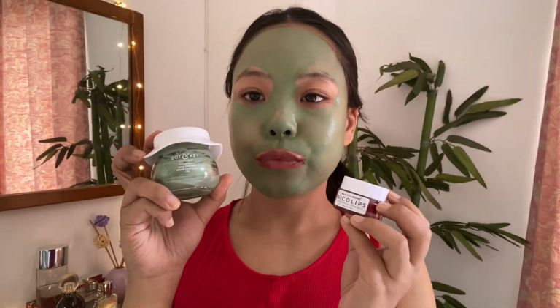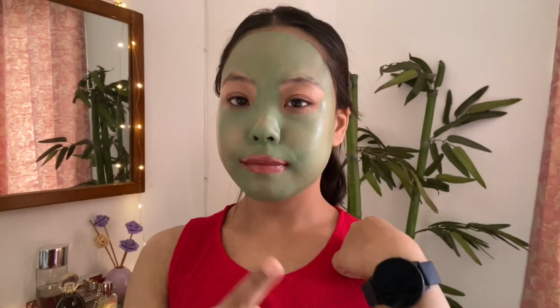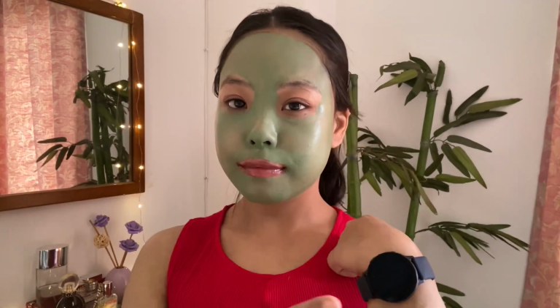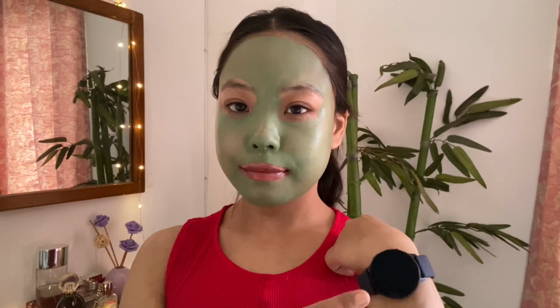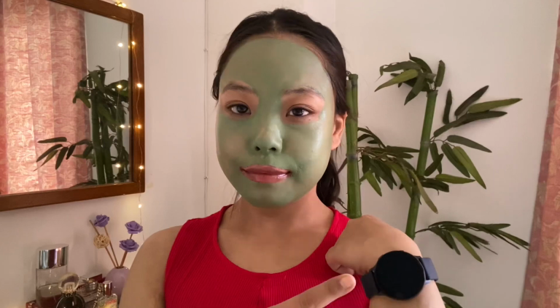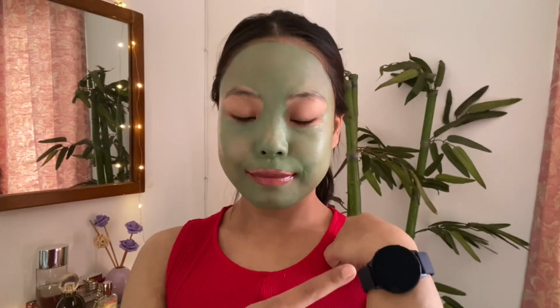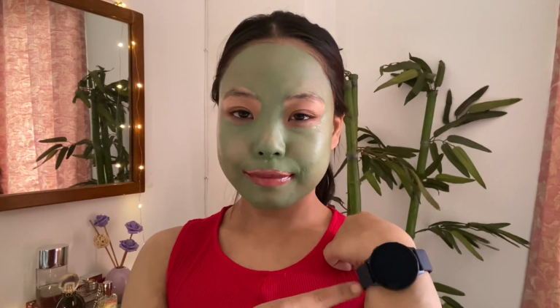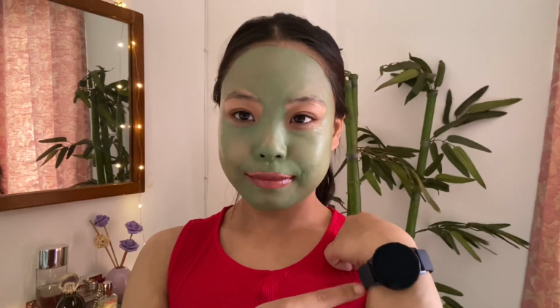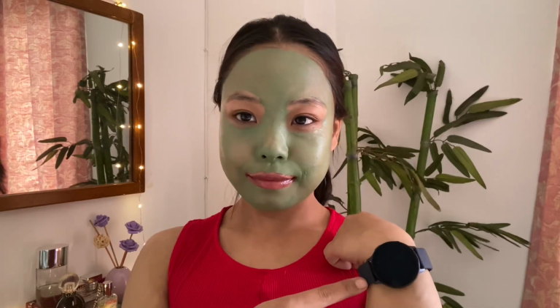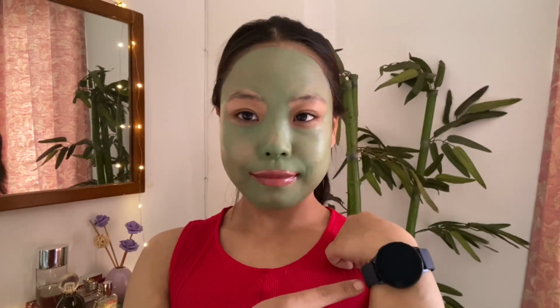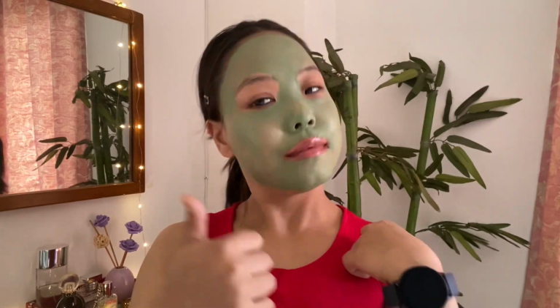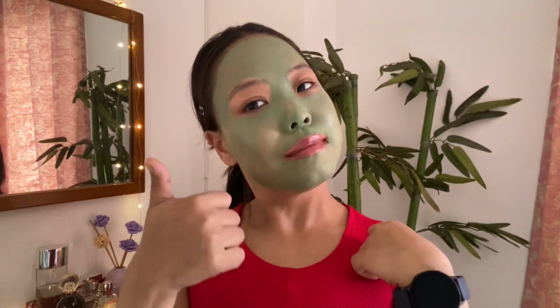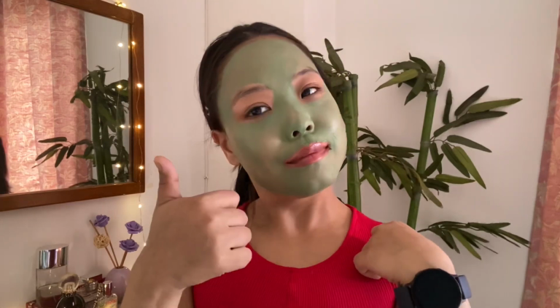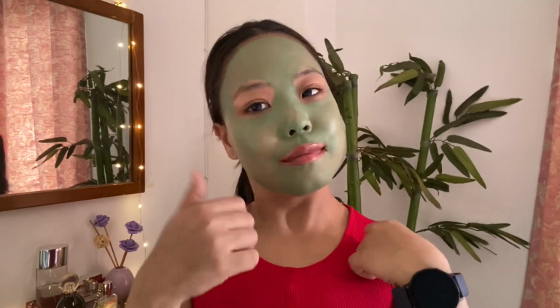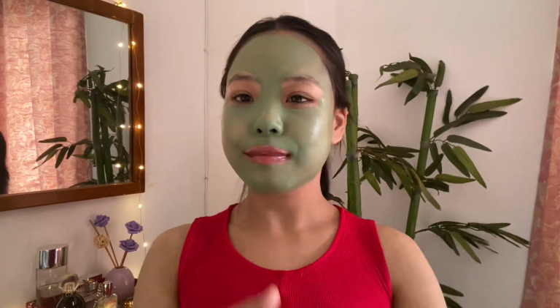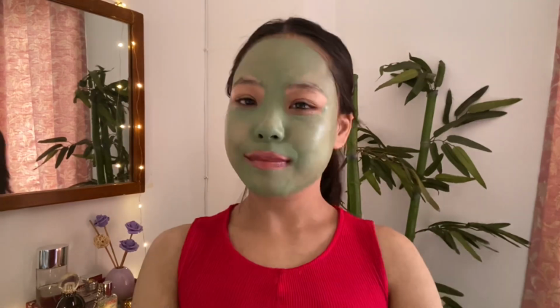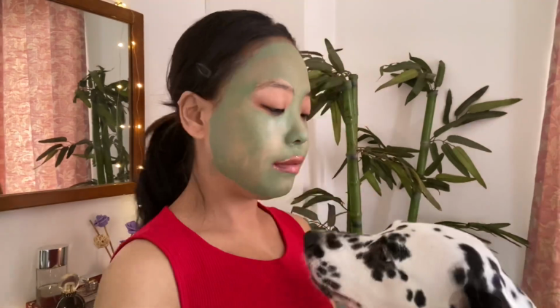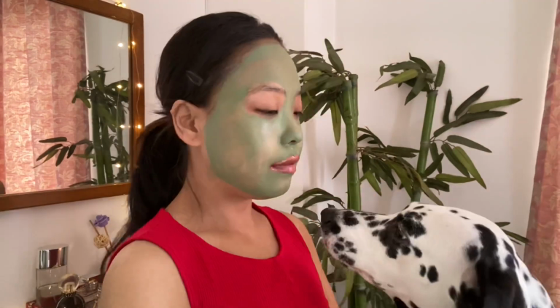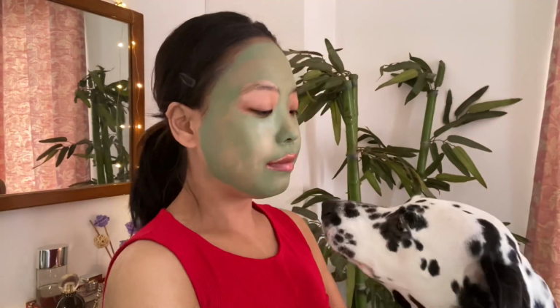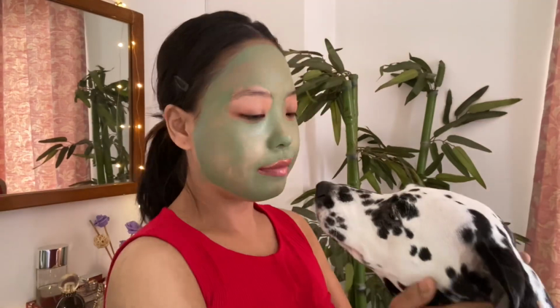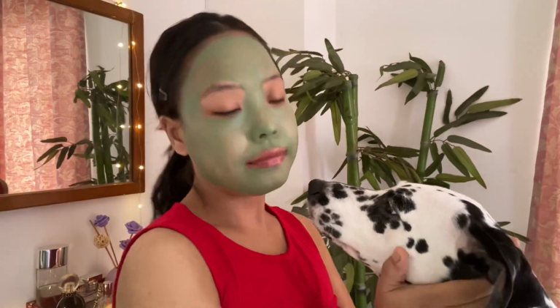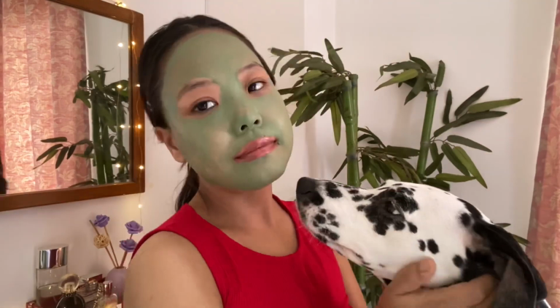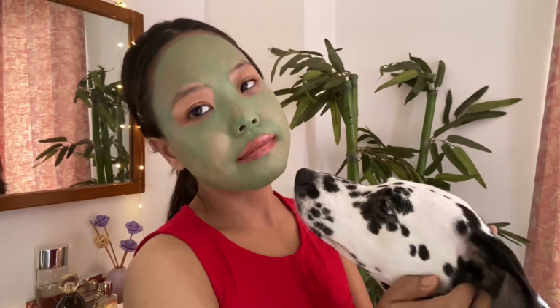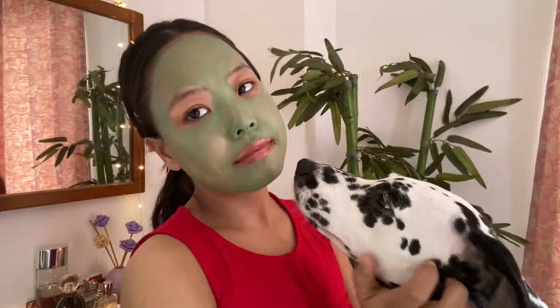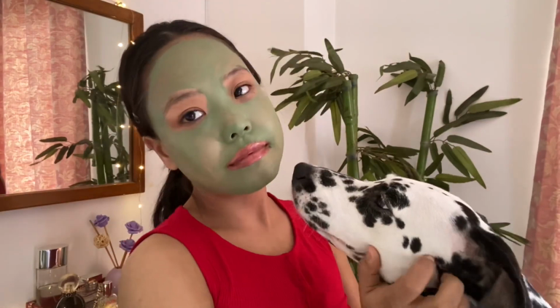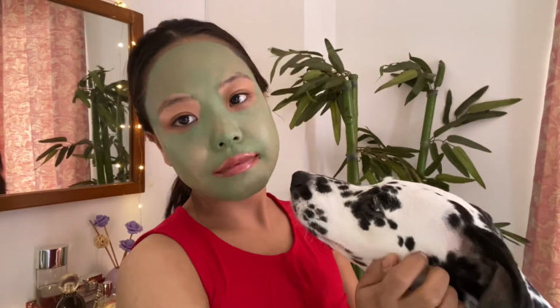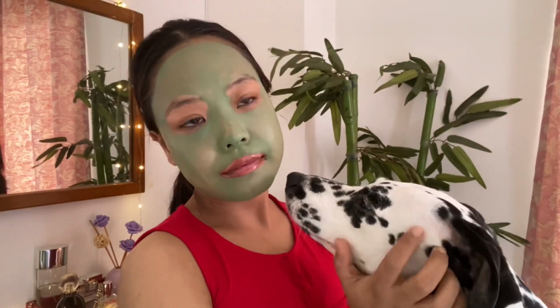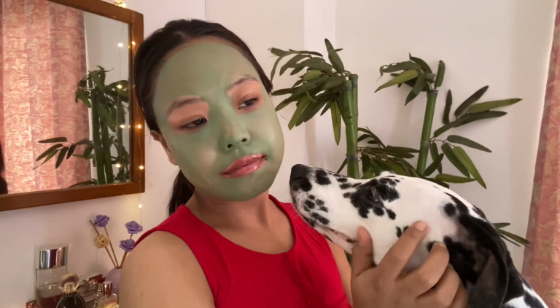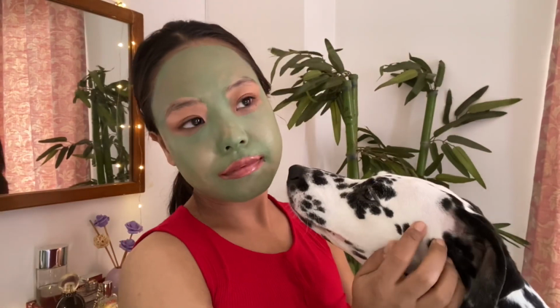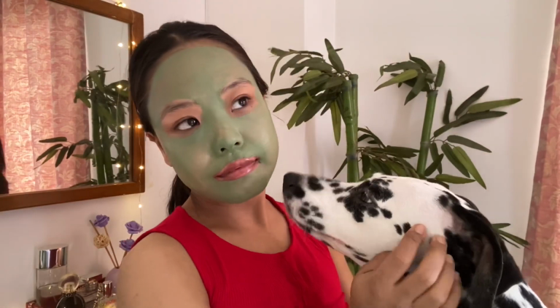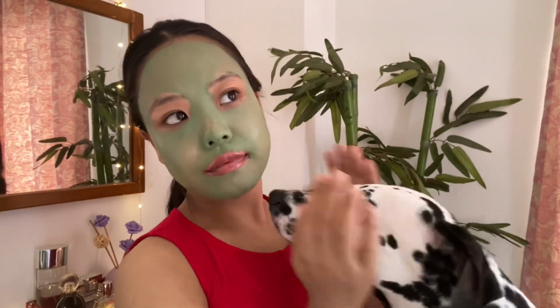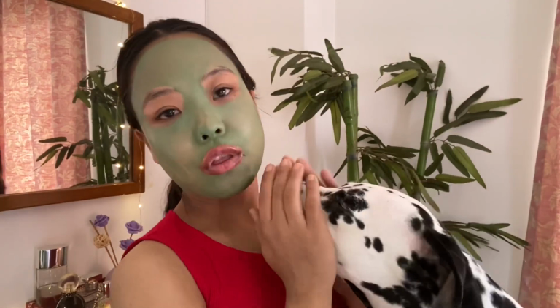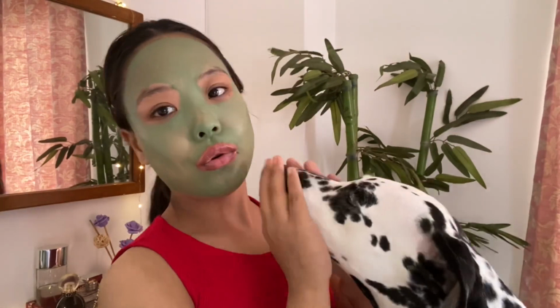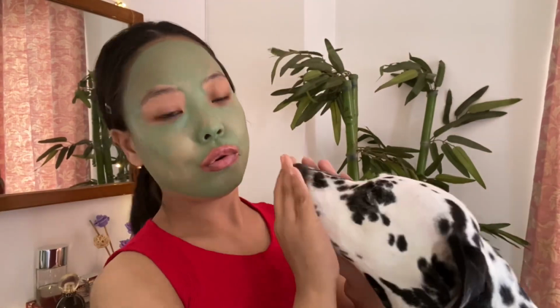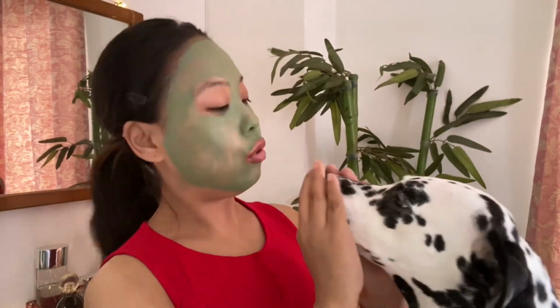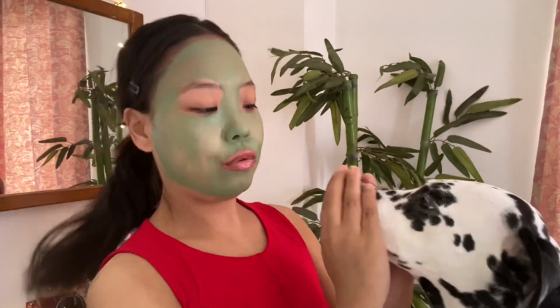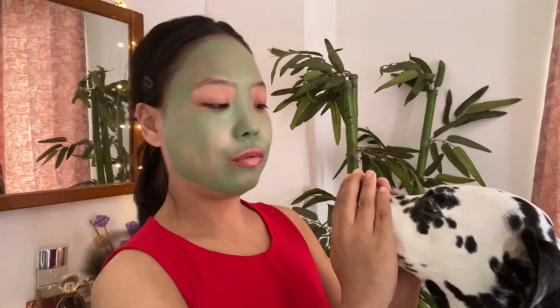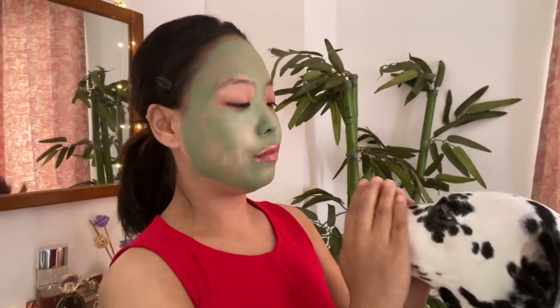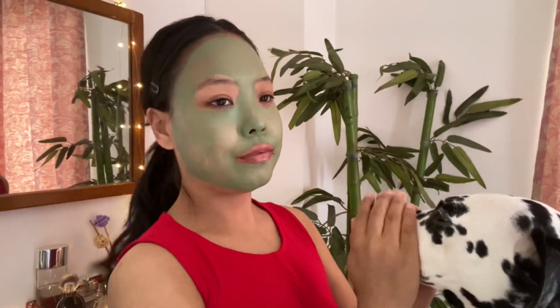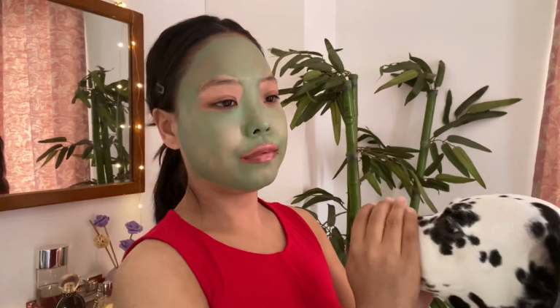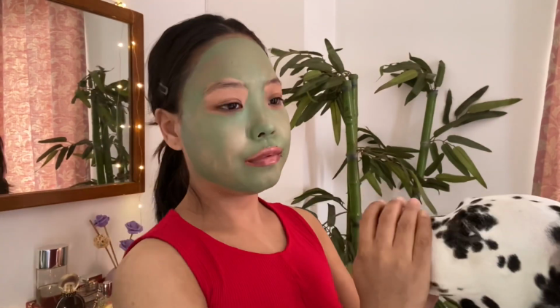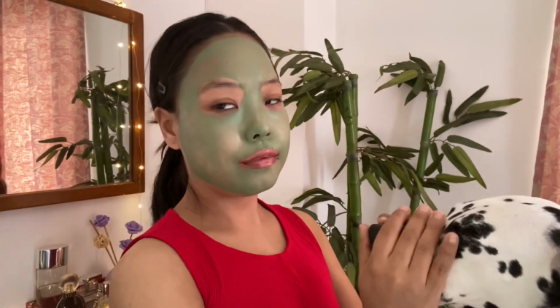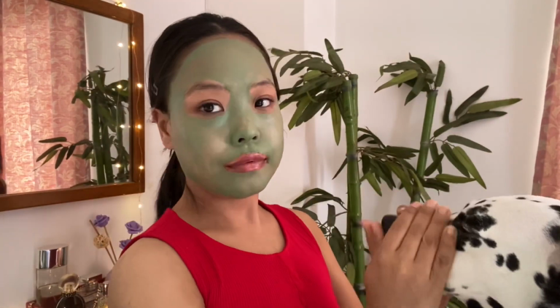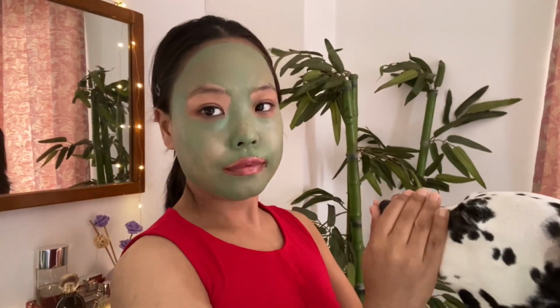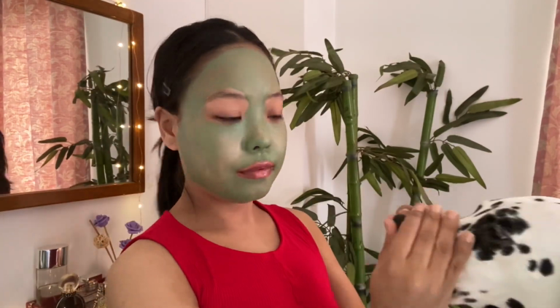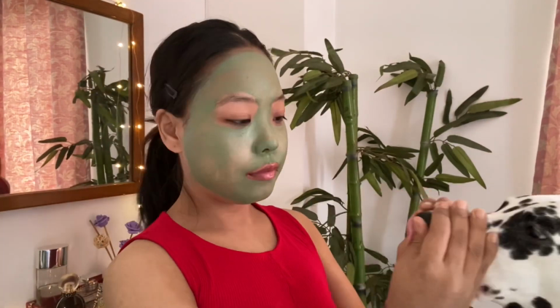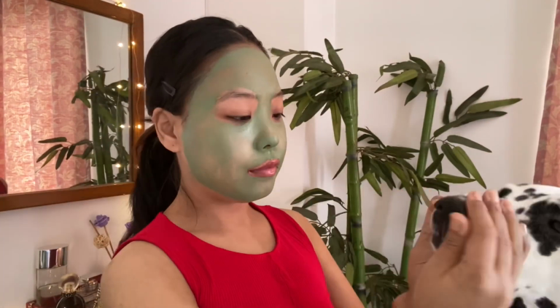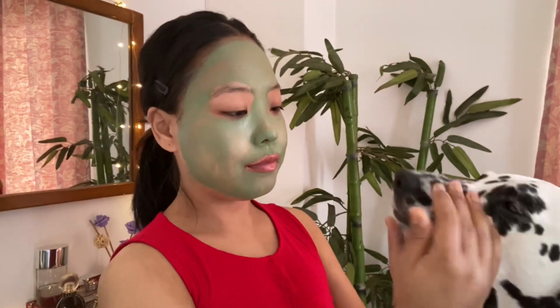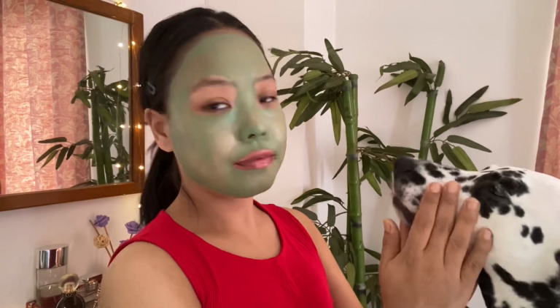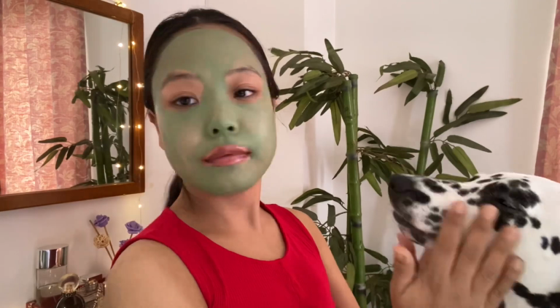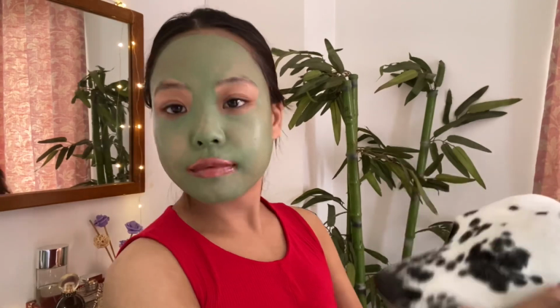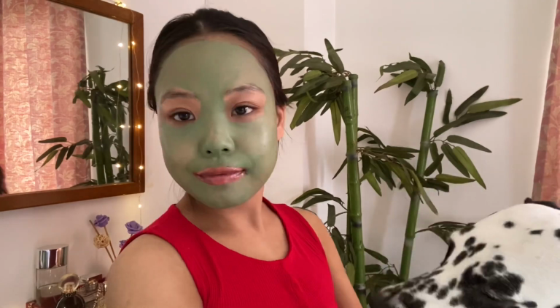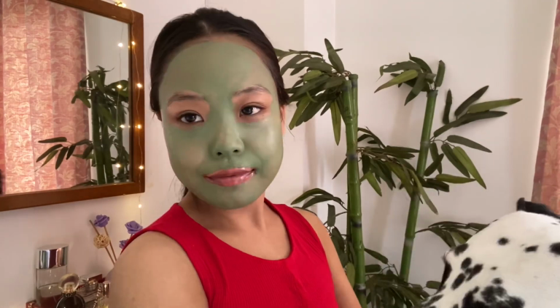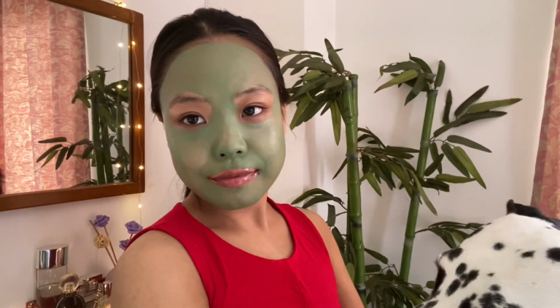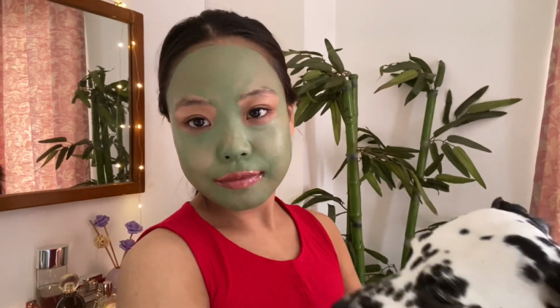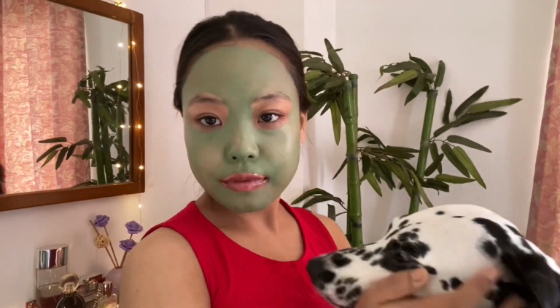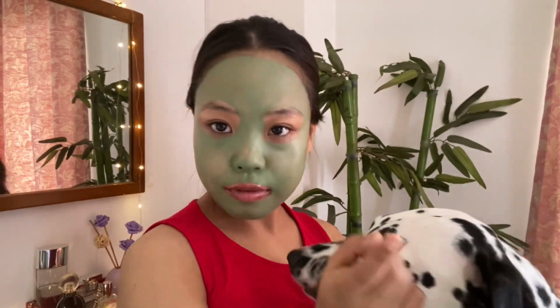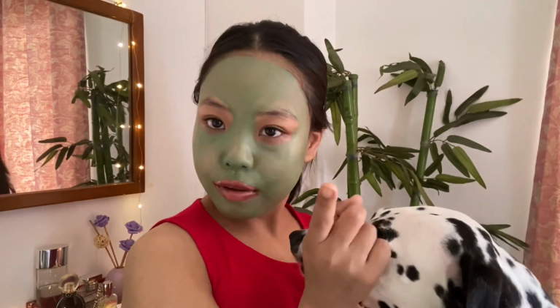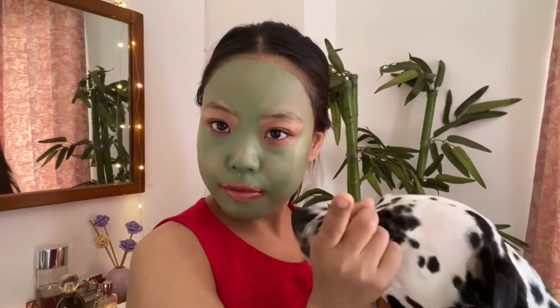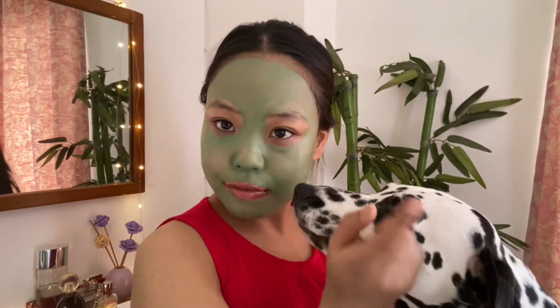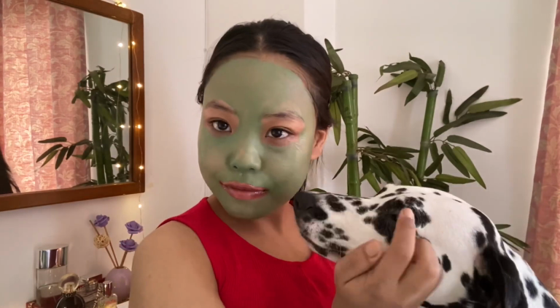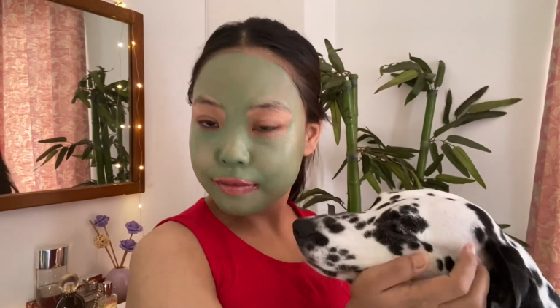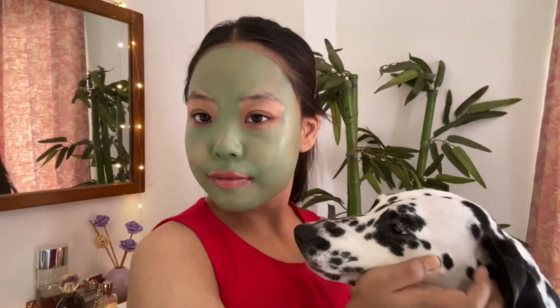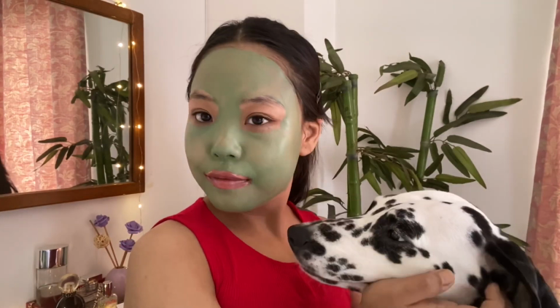I'm just going to wait for another 10 minutes till my mask dries. And here is Lola trying to interfere with my routine.